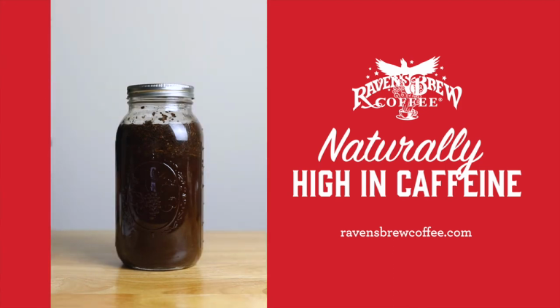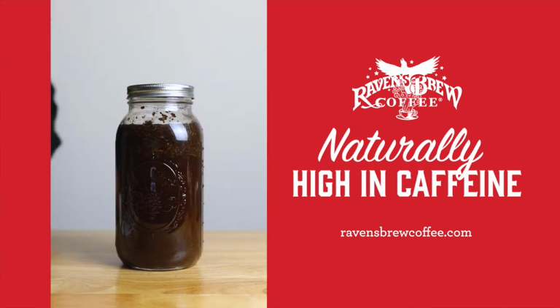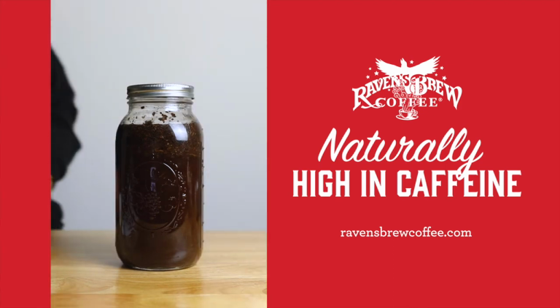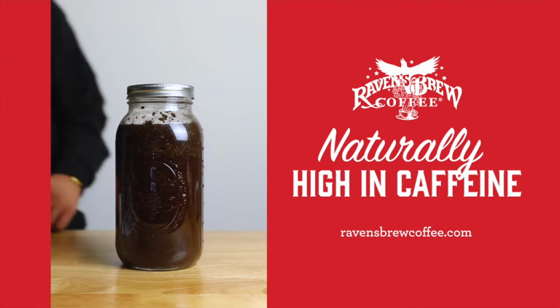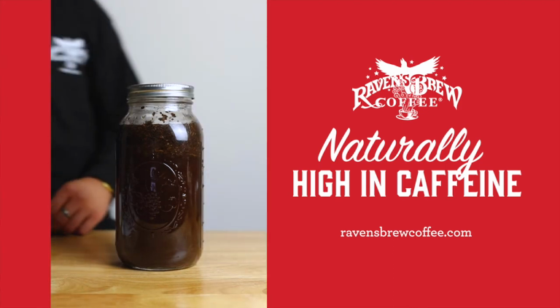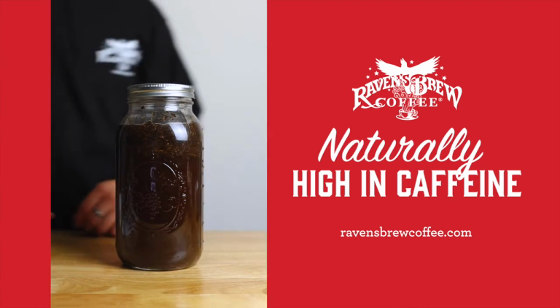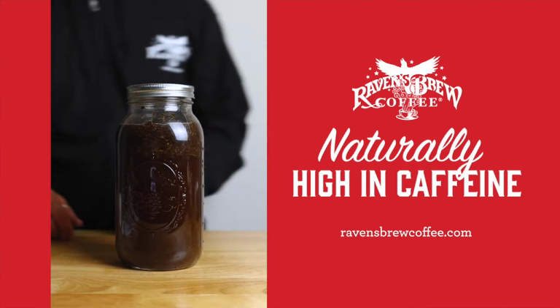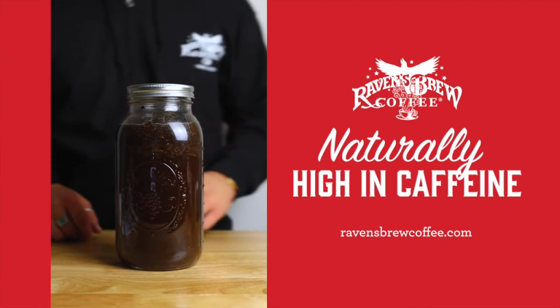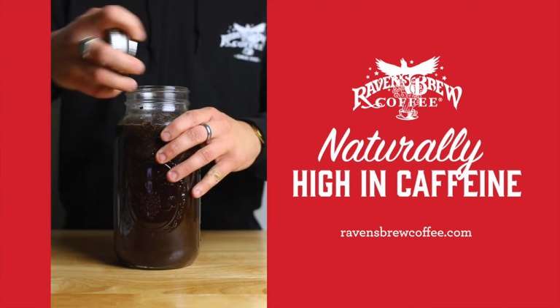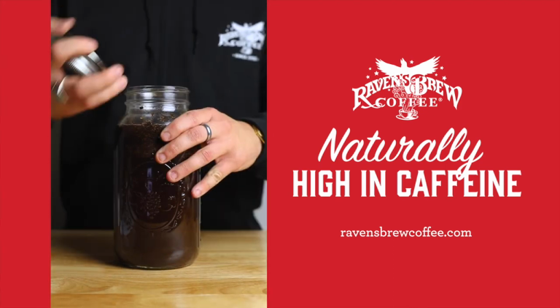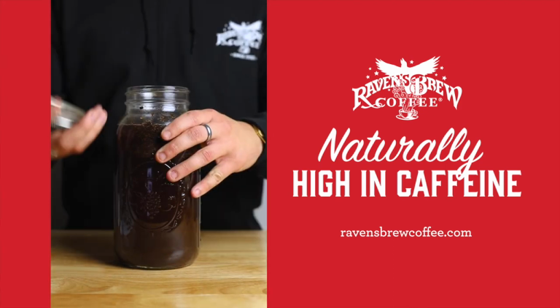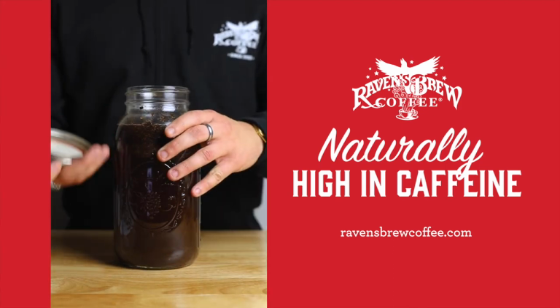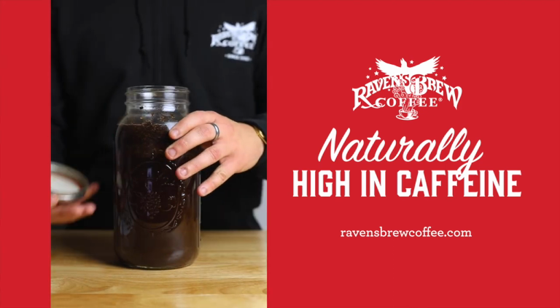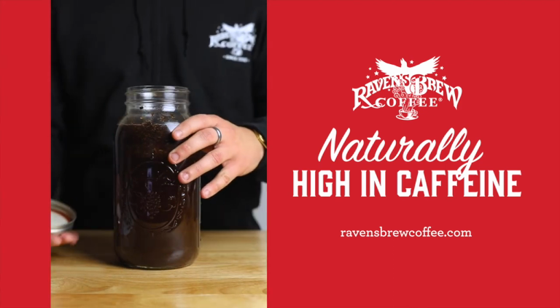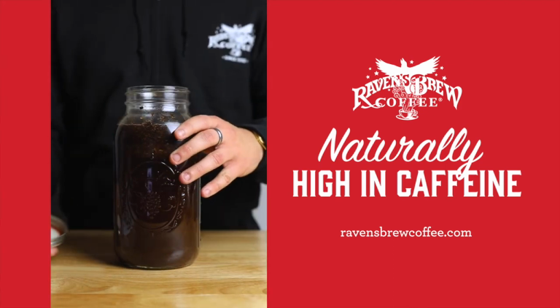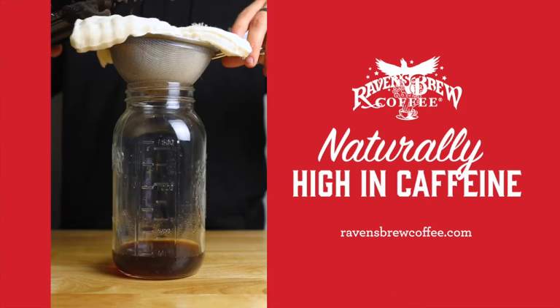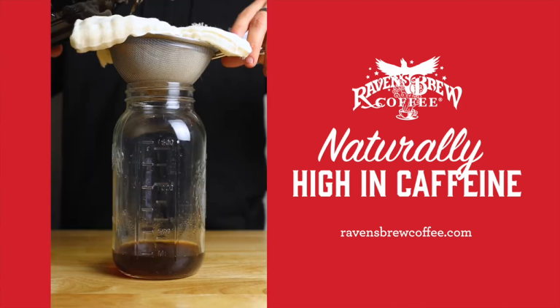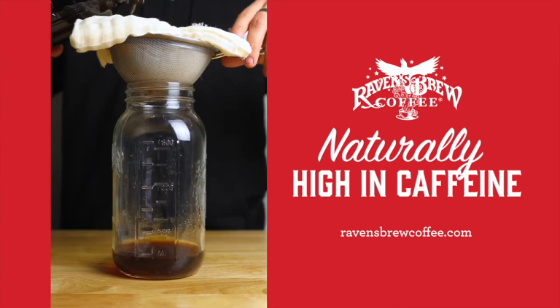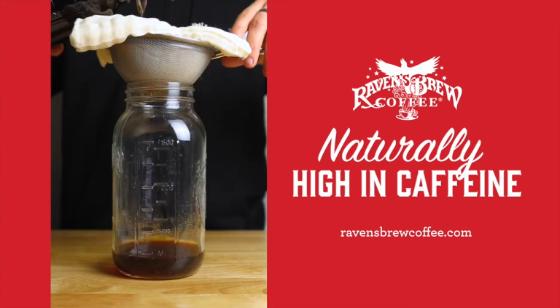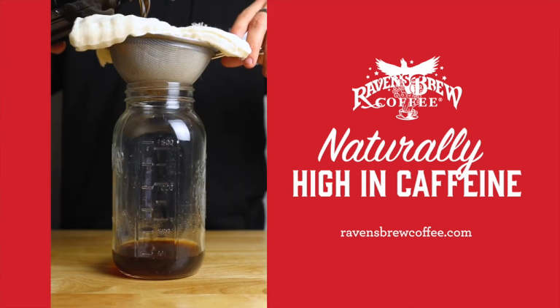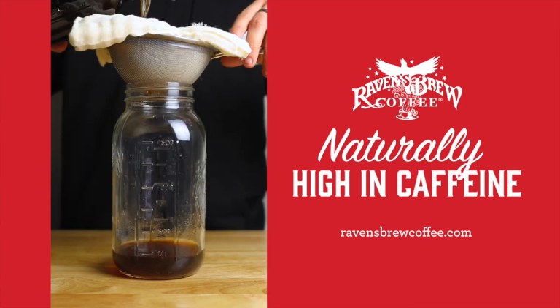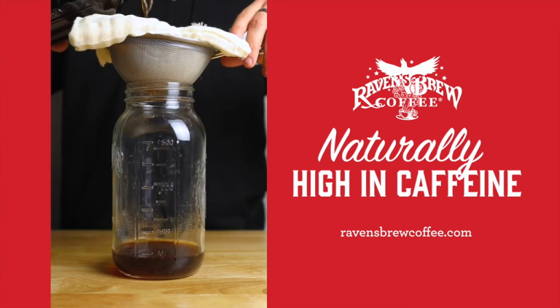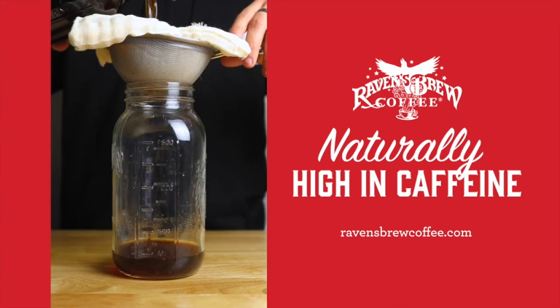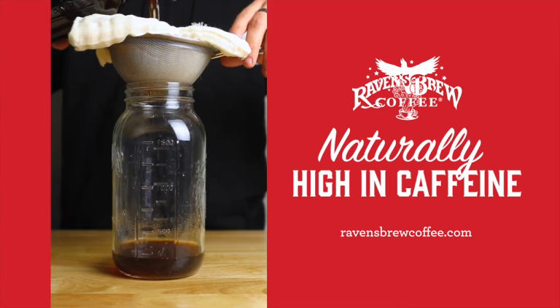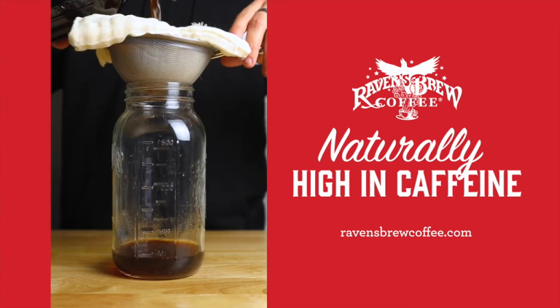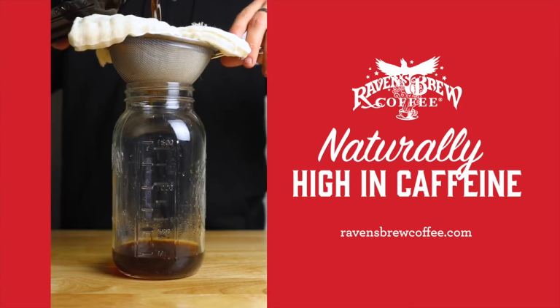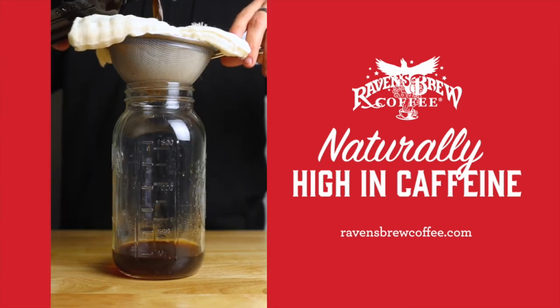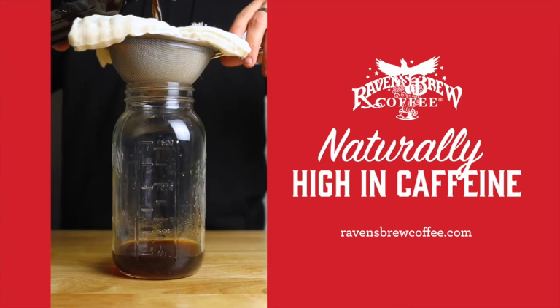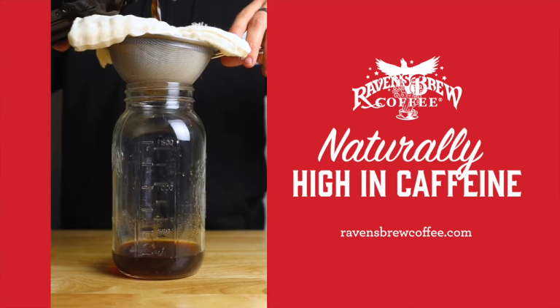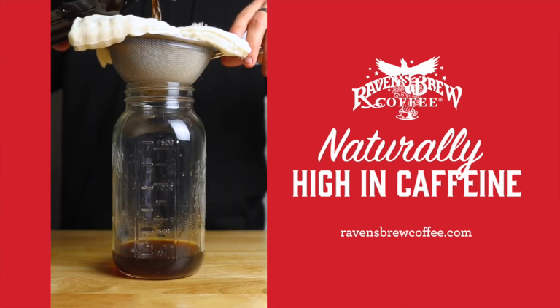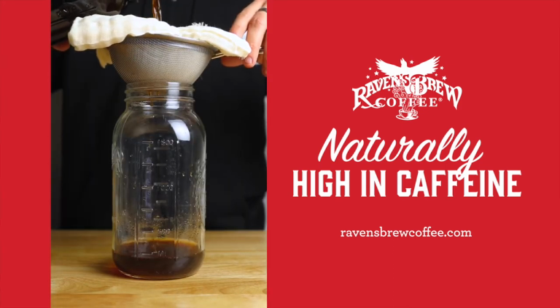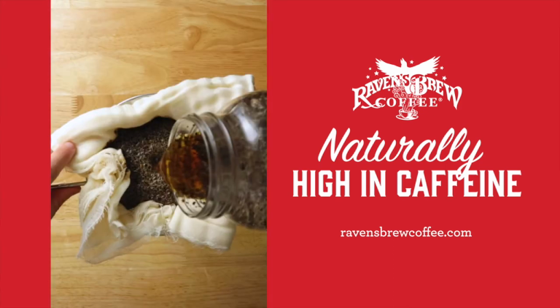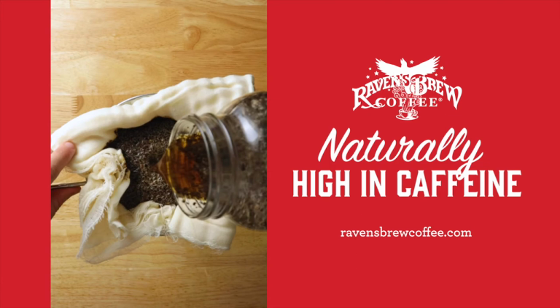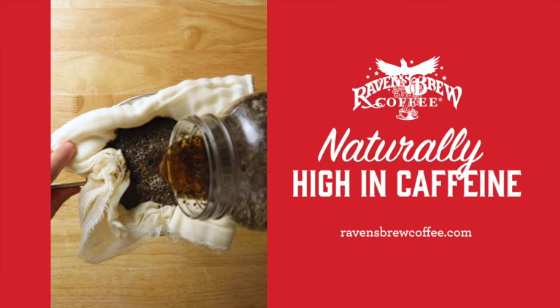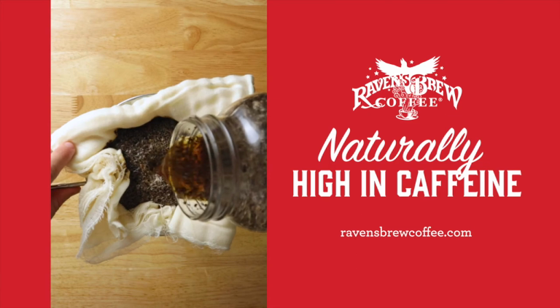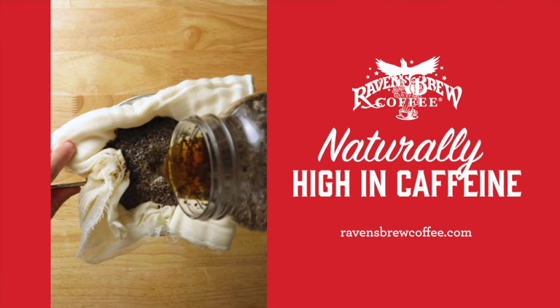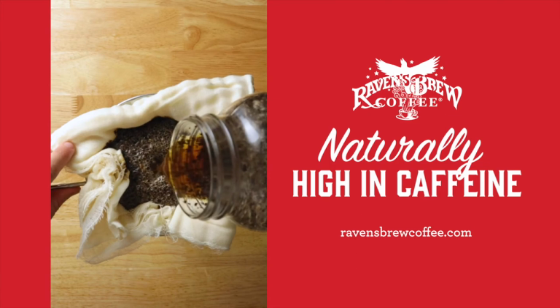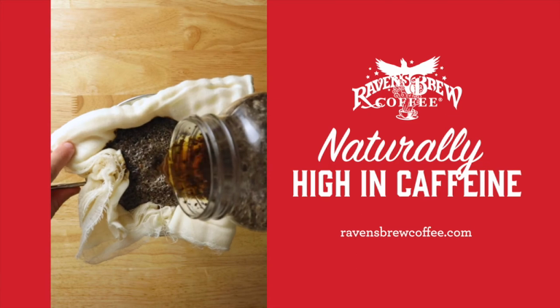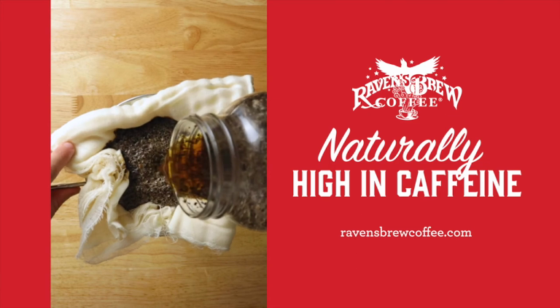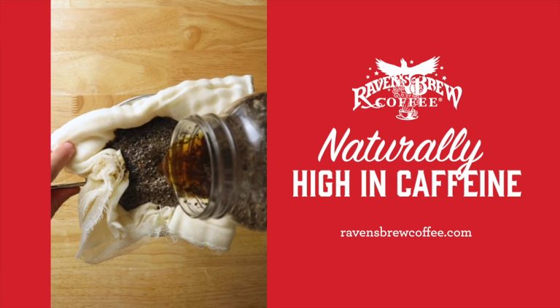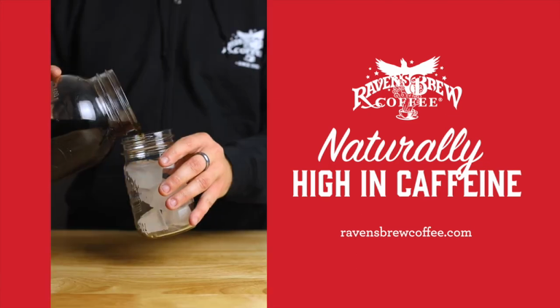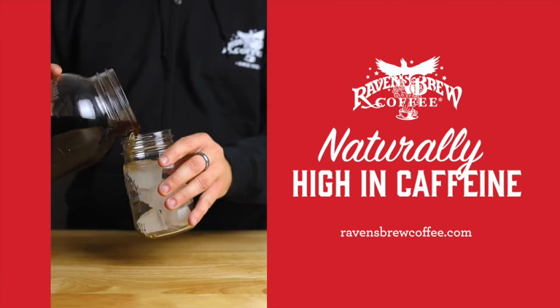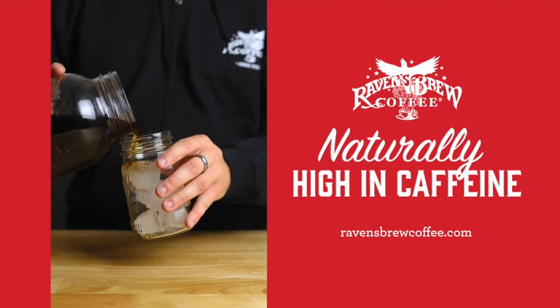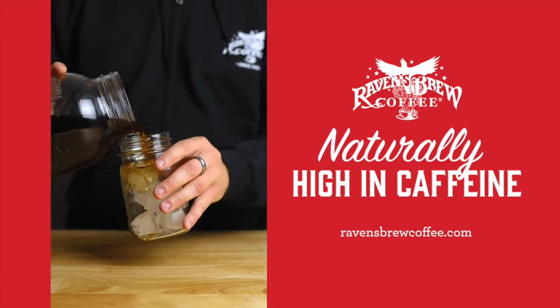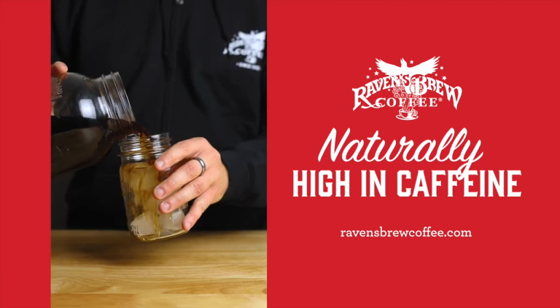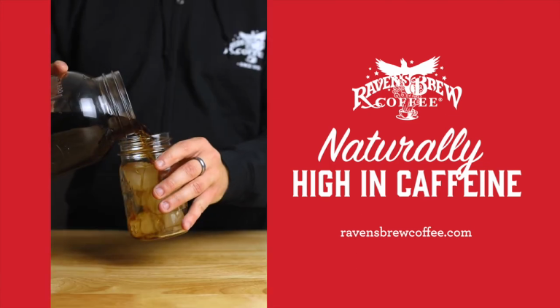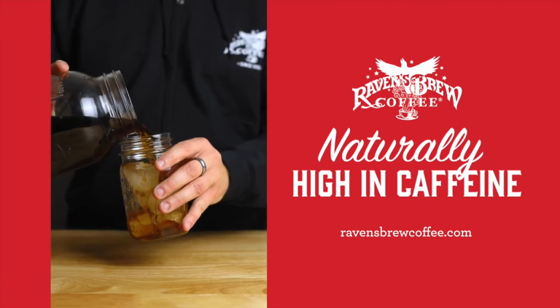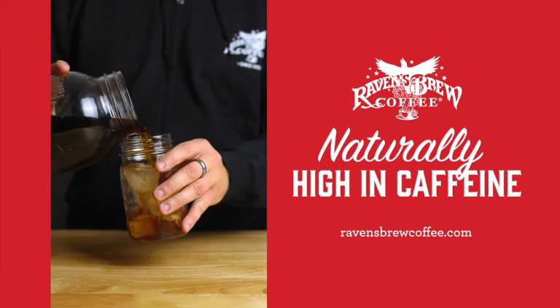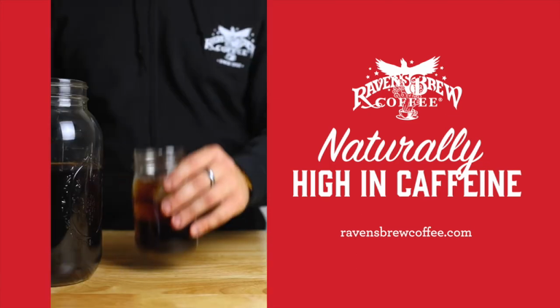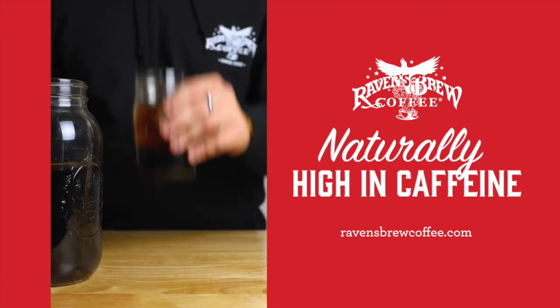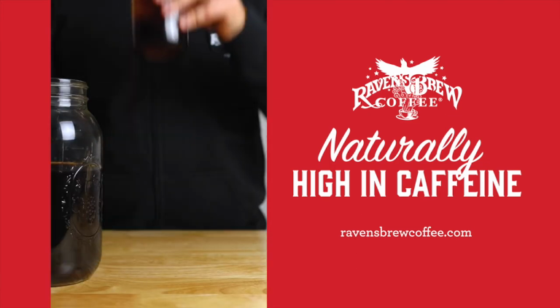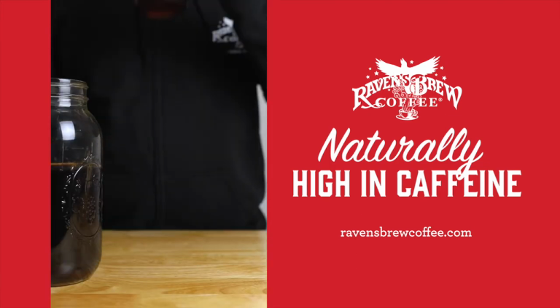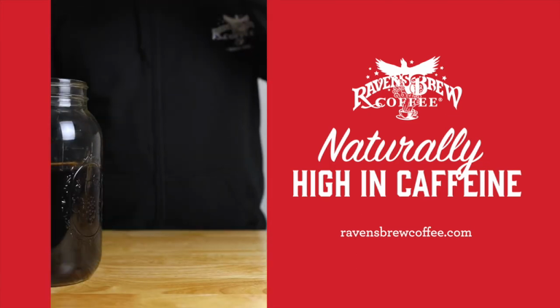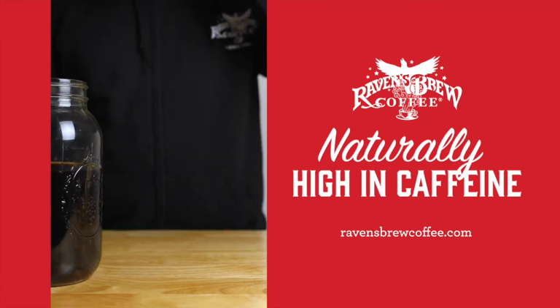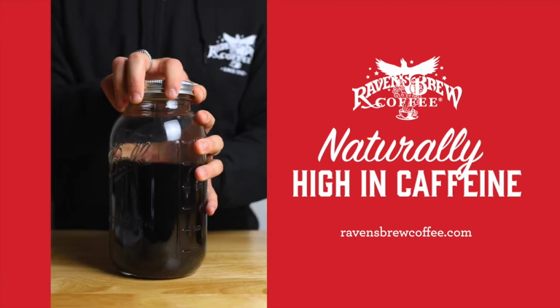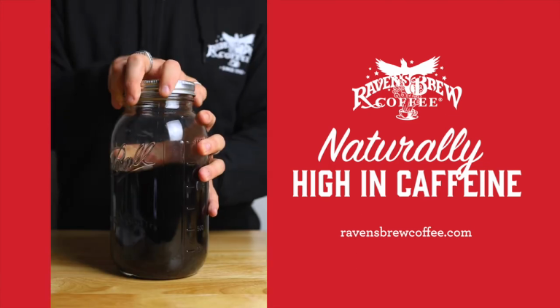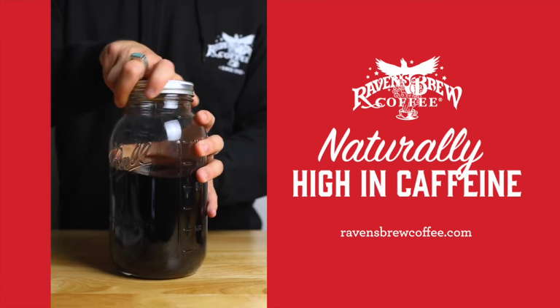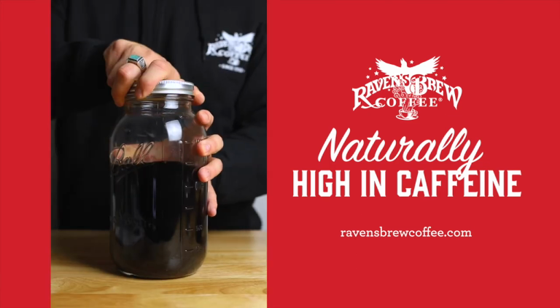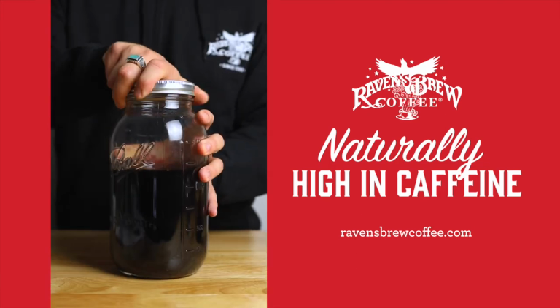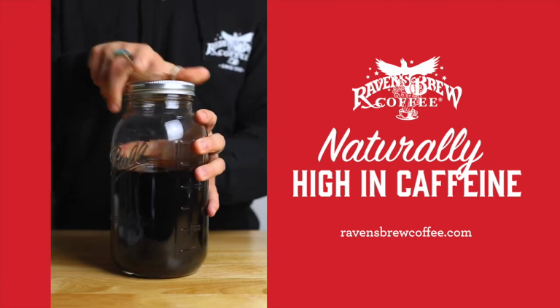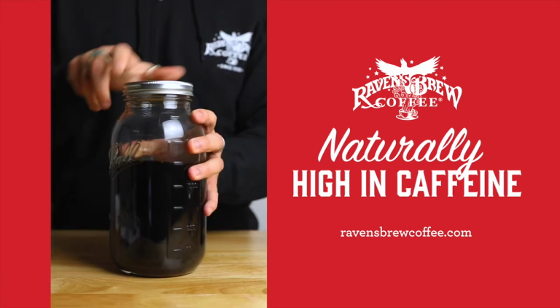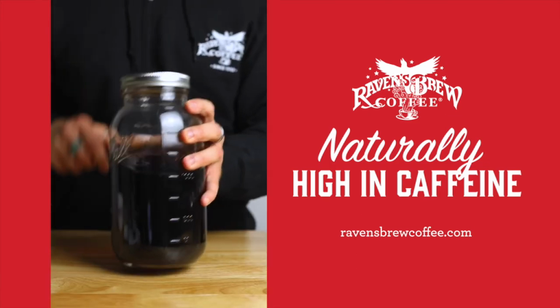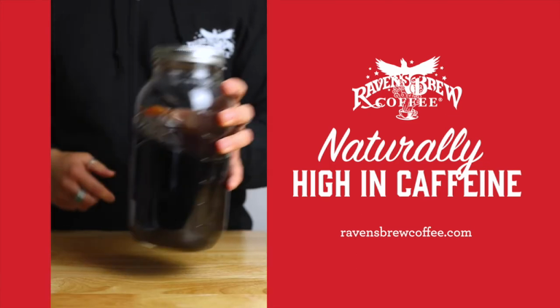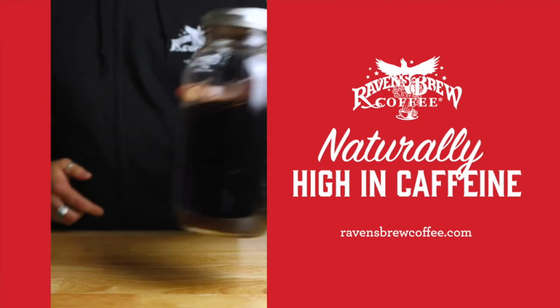Then pour into a storage vessel through a mesh strainer lined with a cheesecloth. Serve over ice or store in the fridge for up to one week.